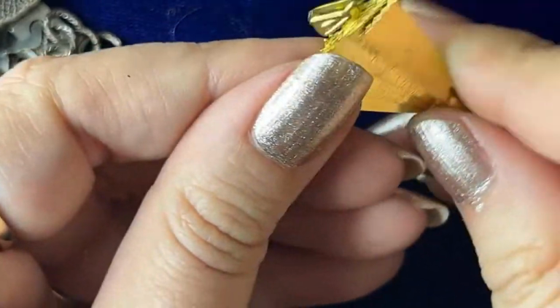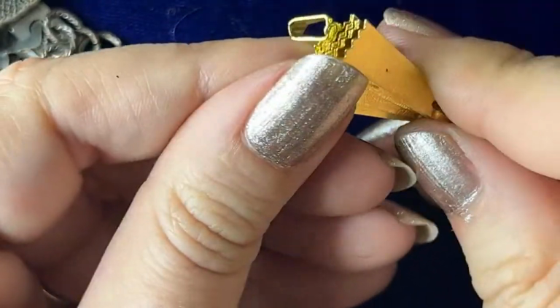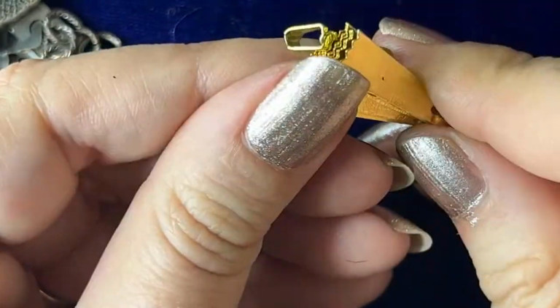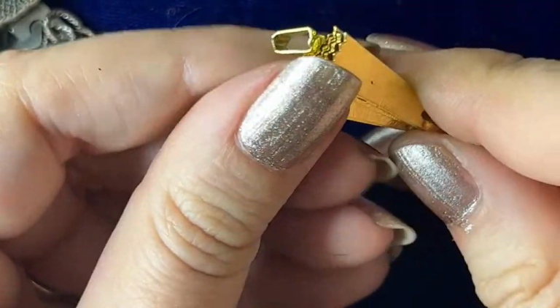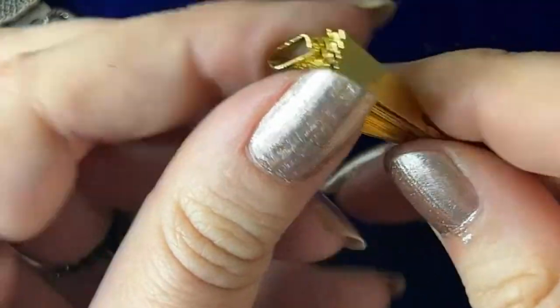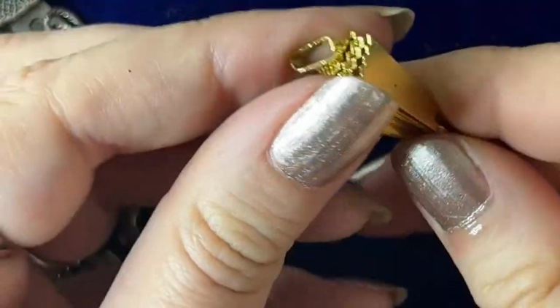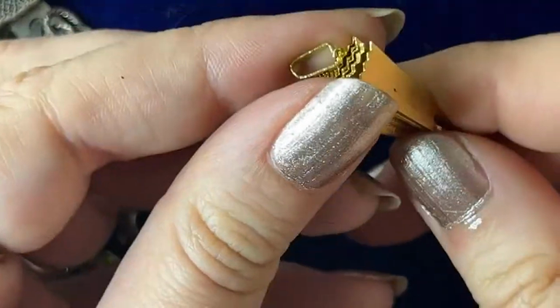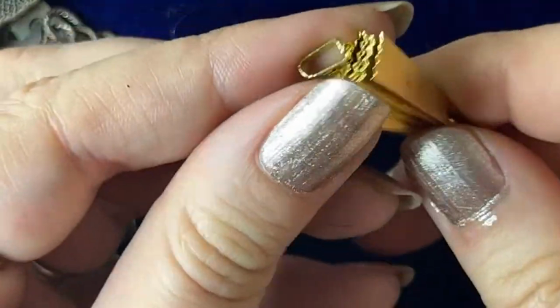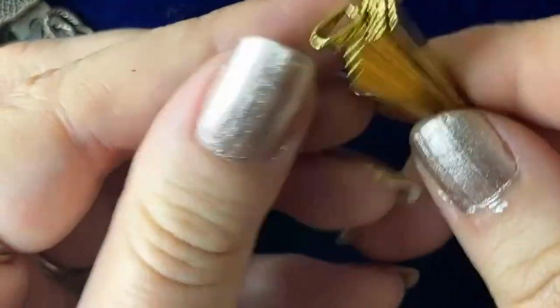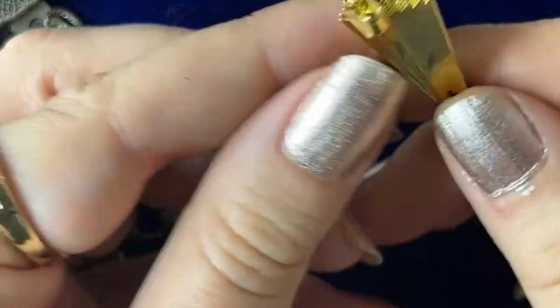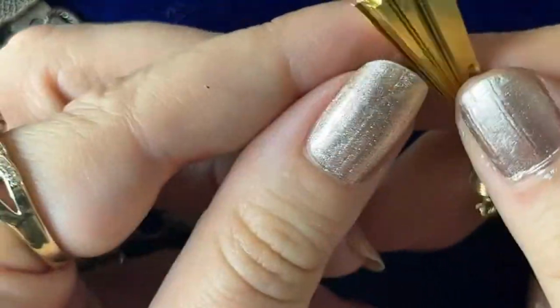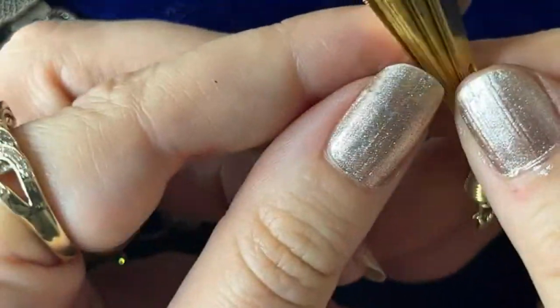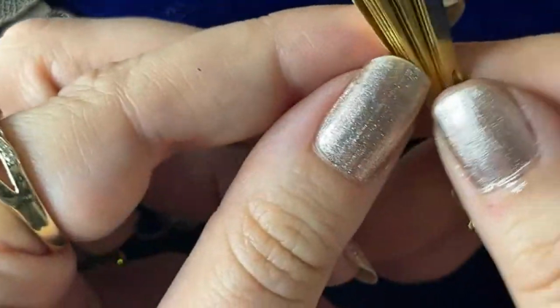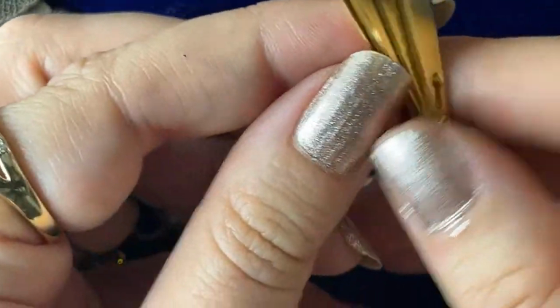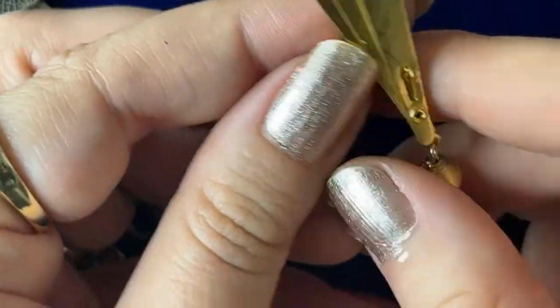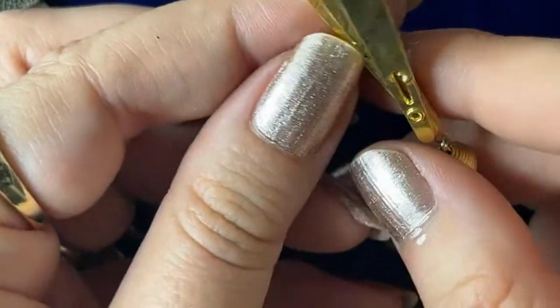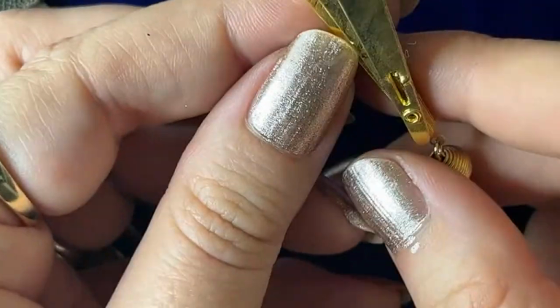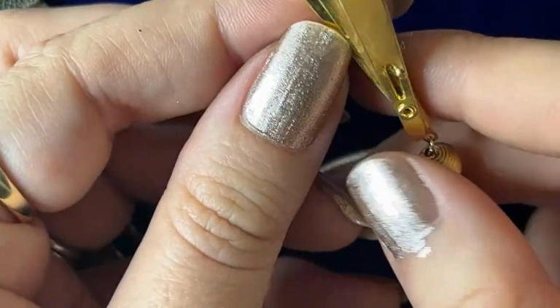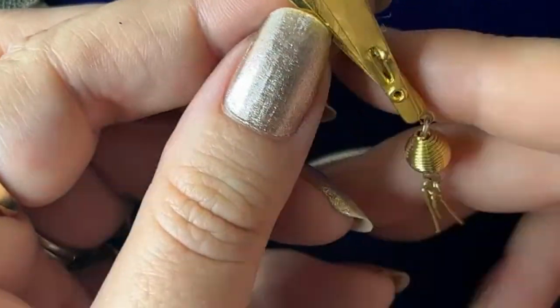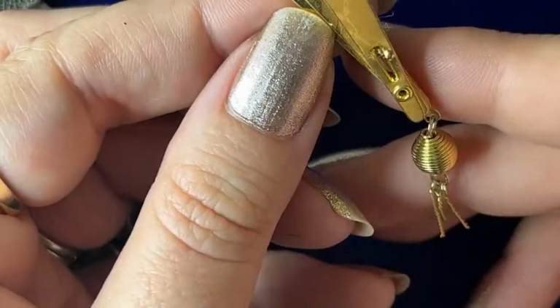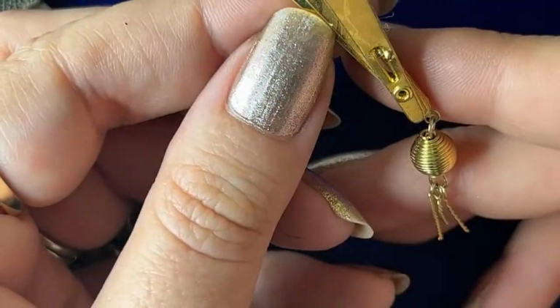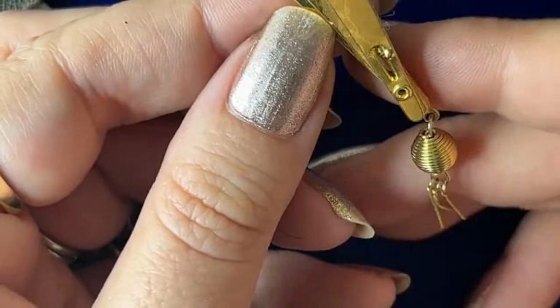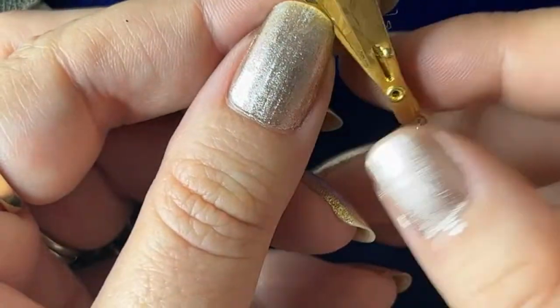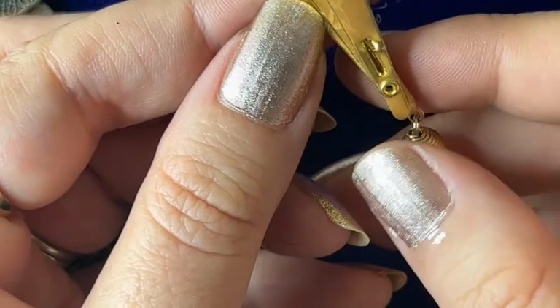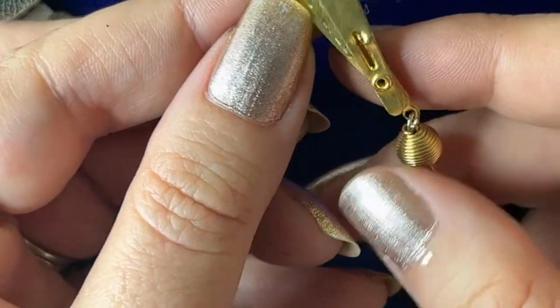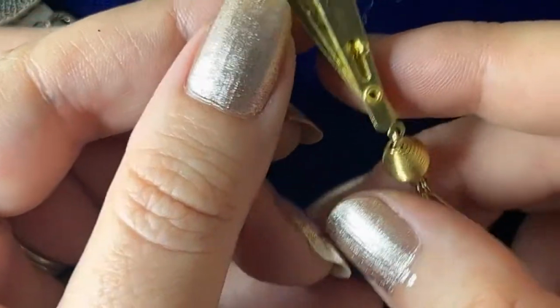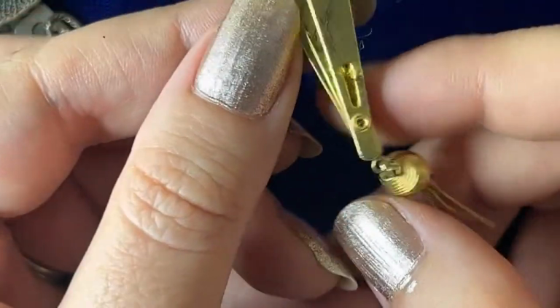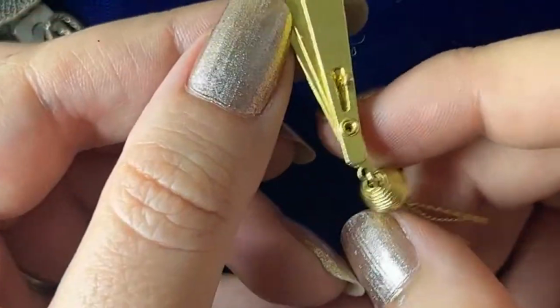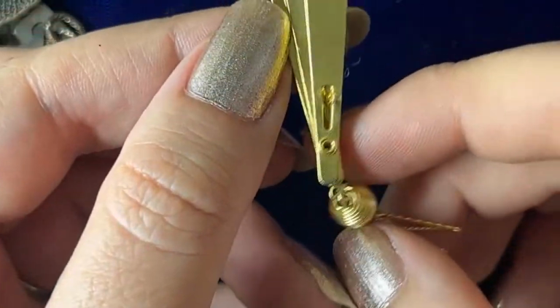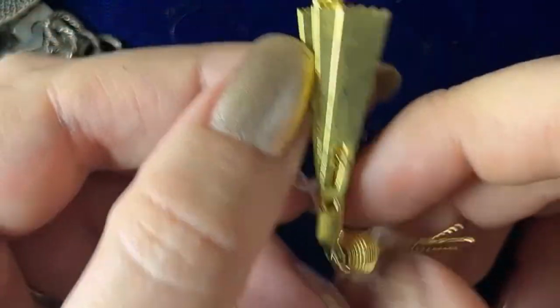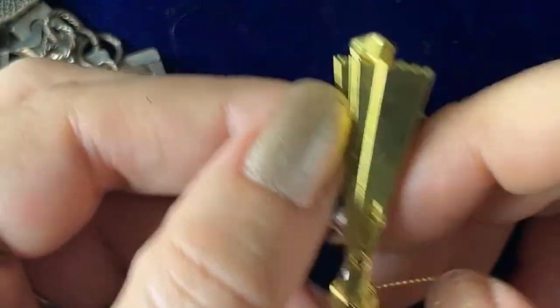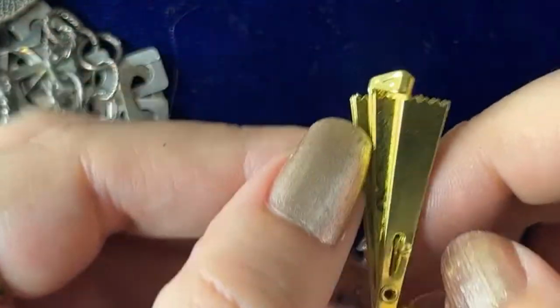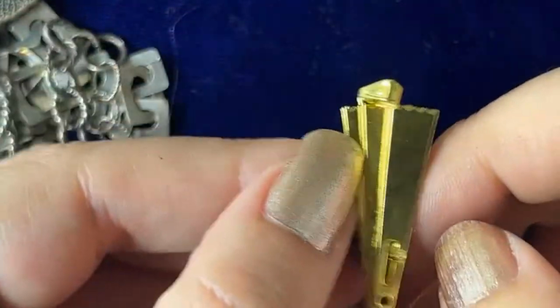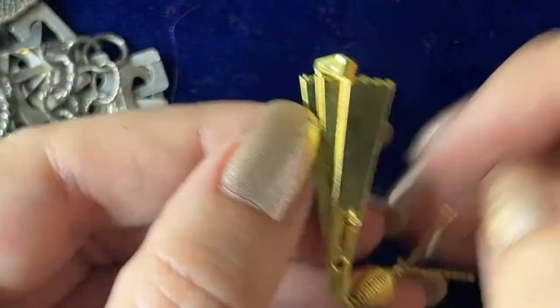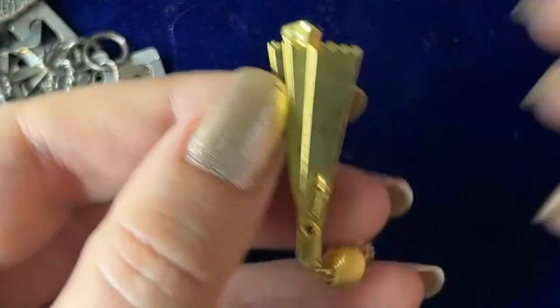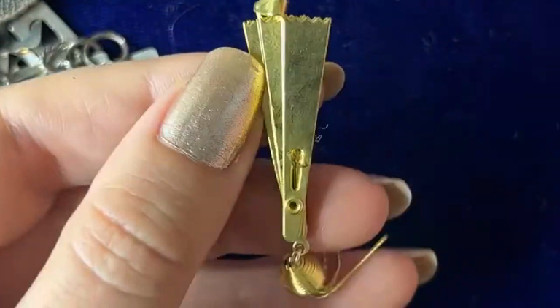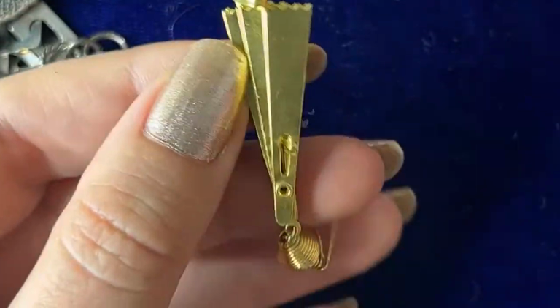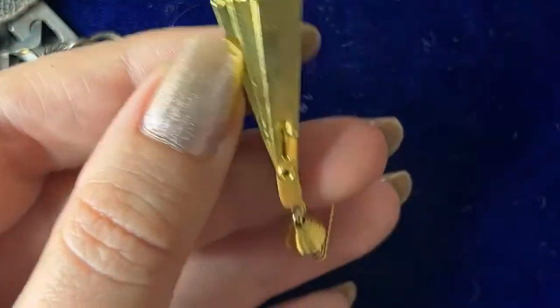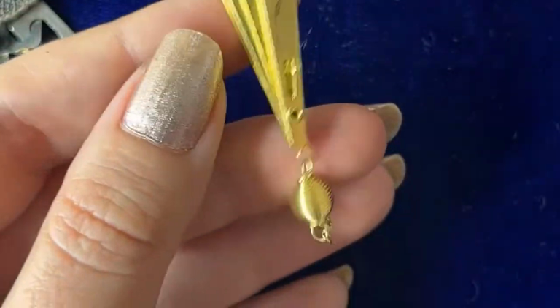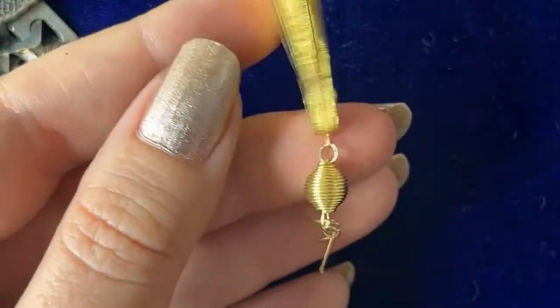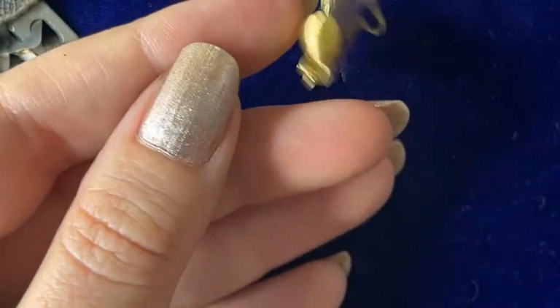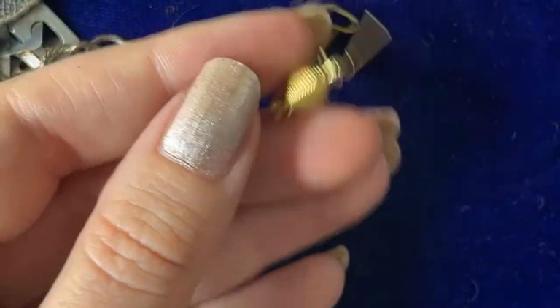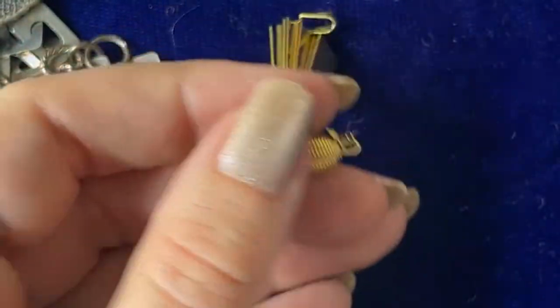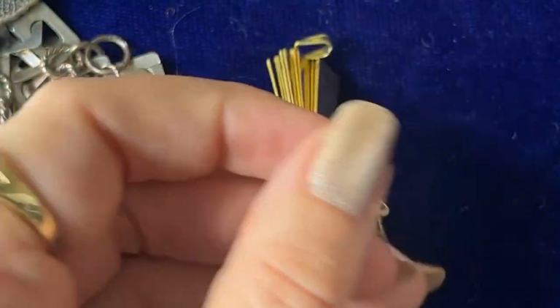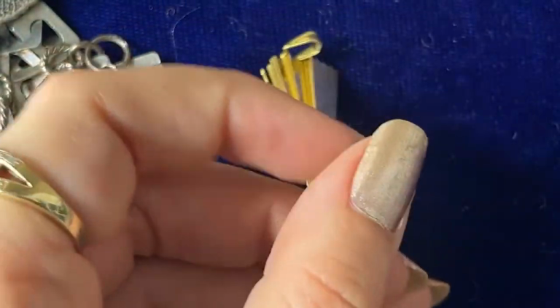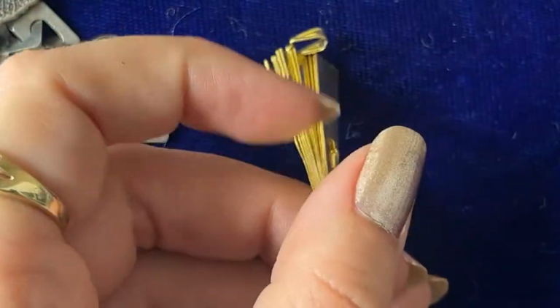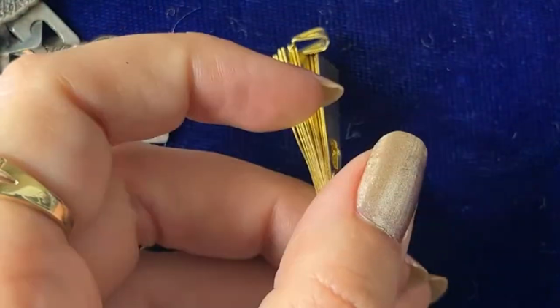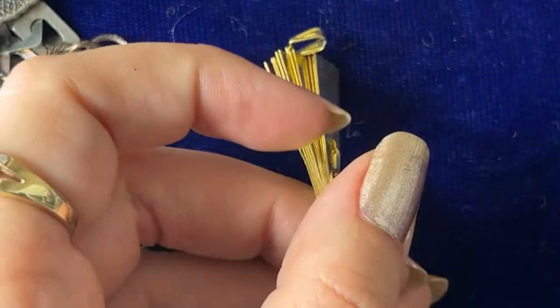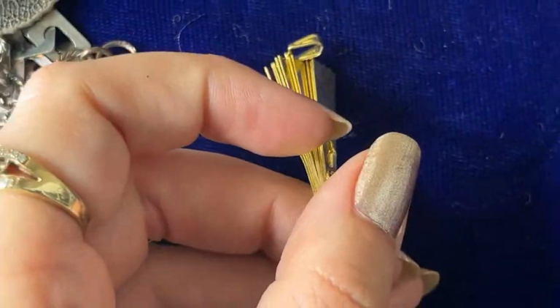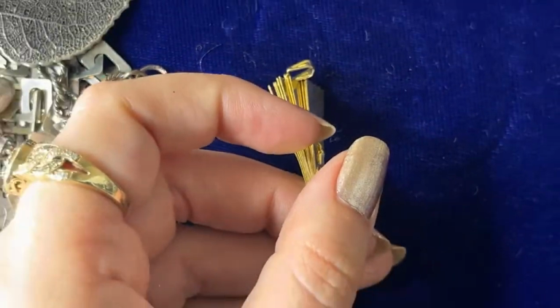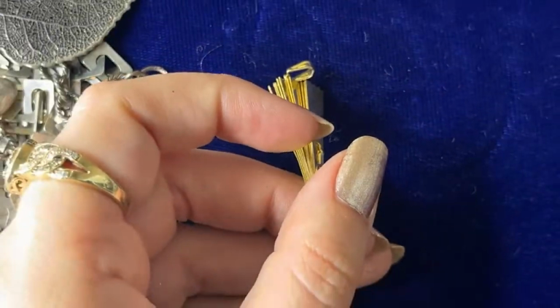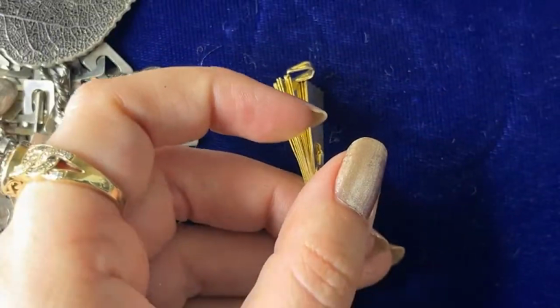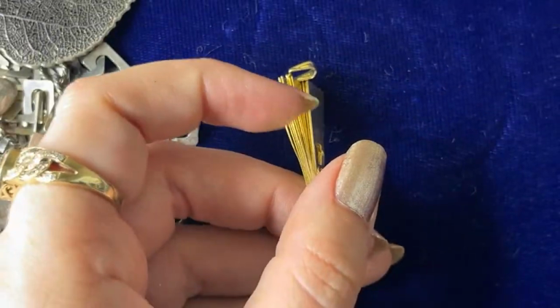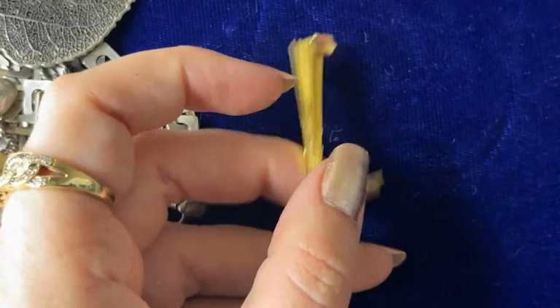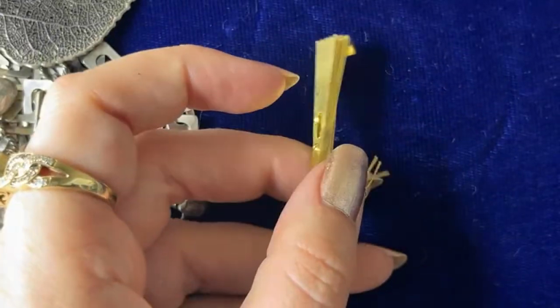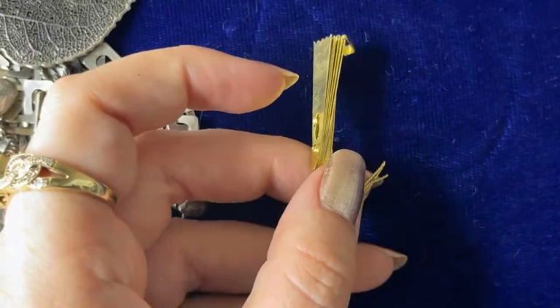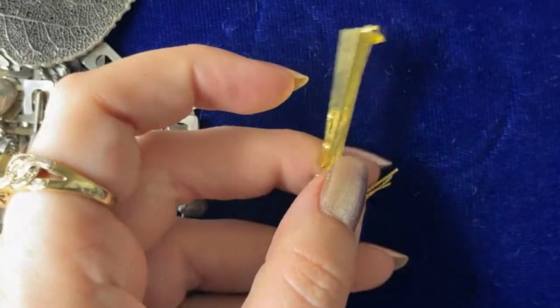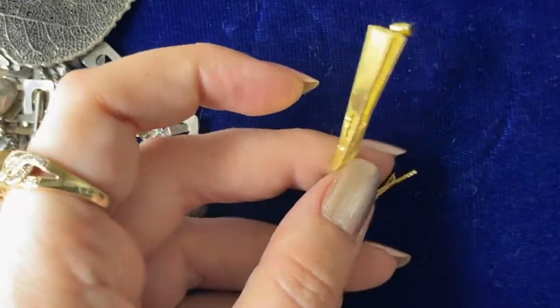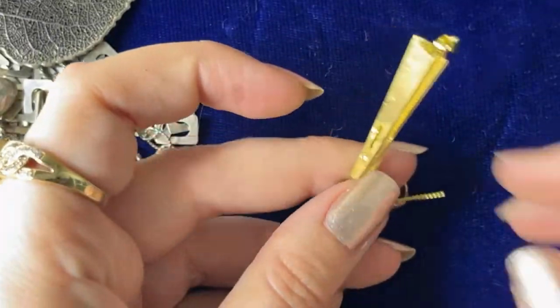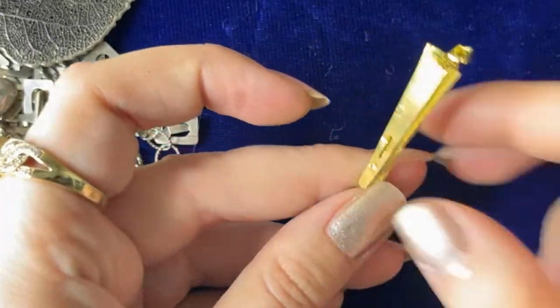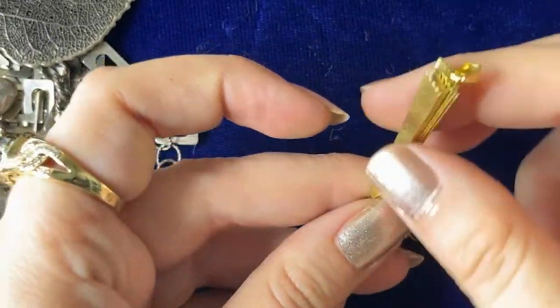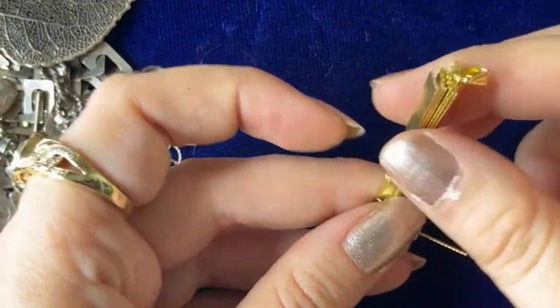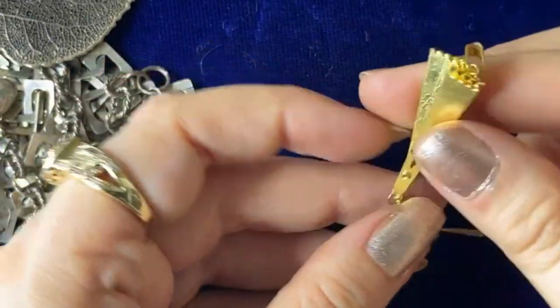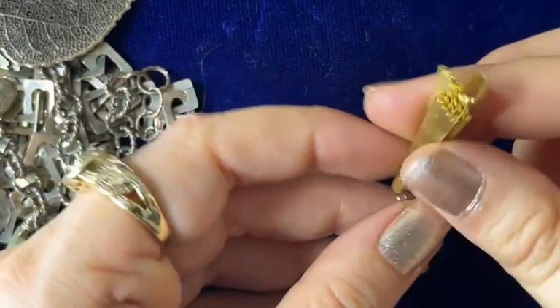I got this for crafting — these are those little fans that fold up.